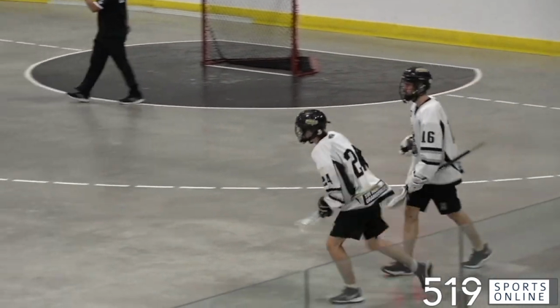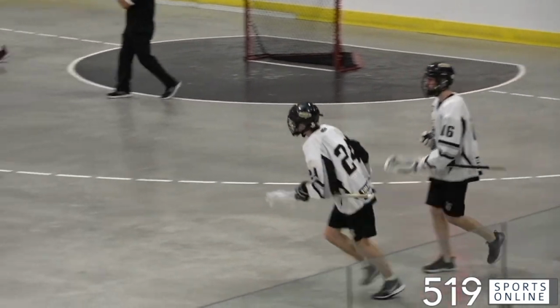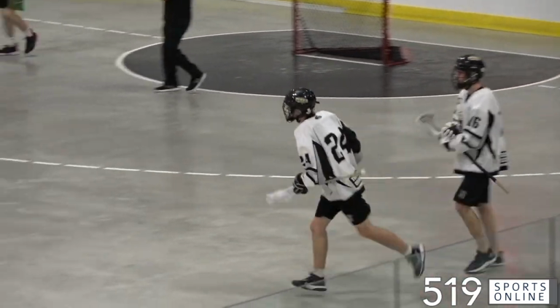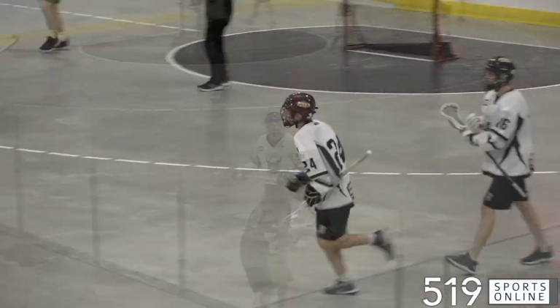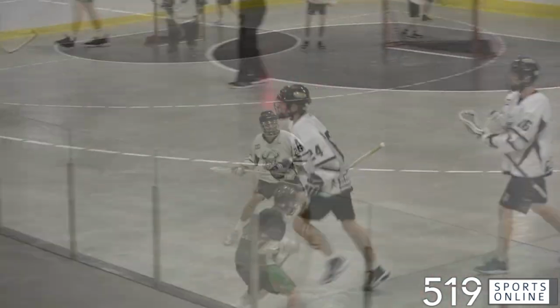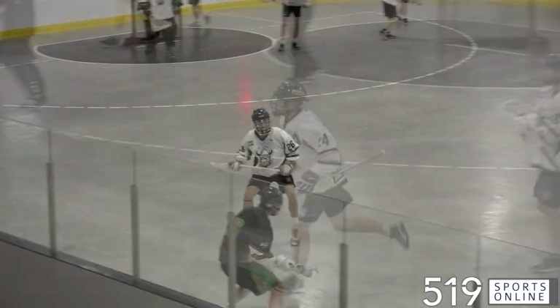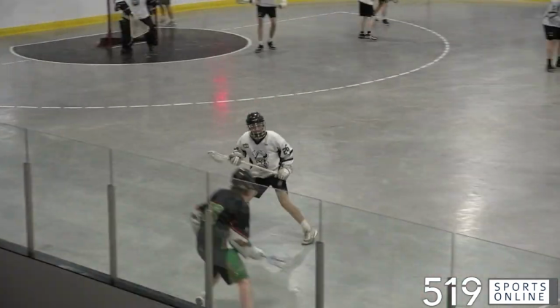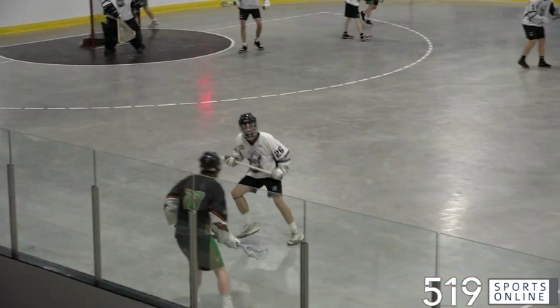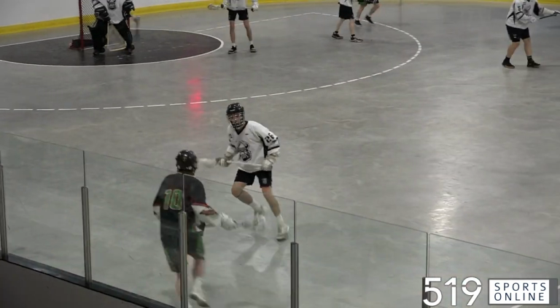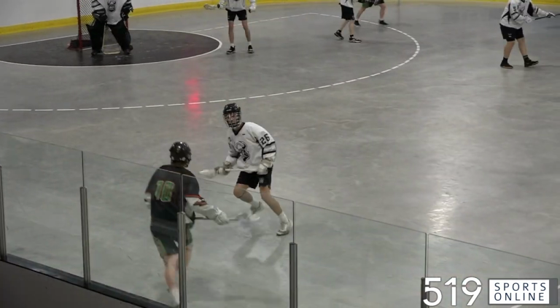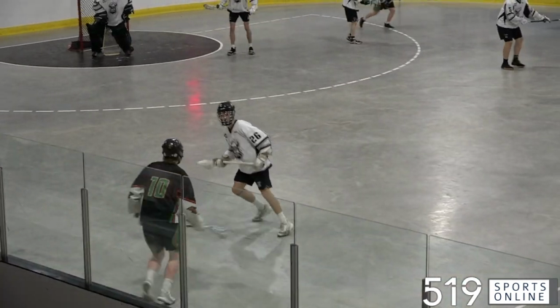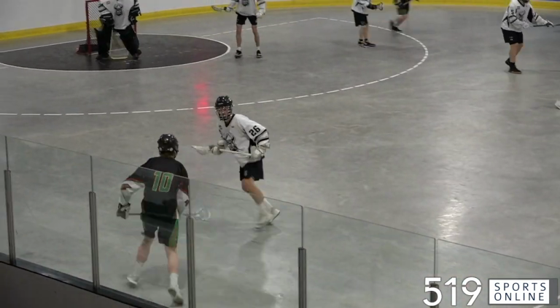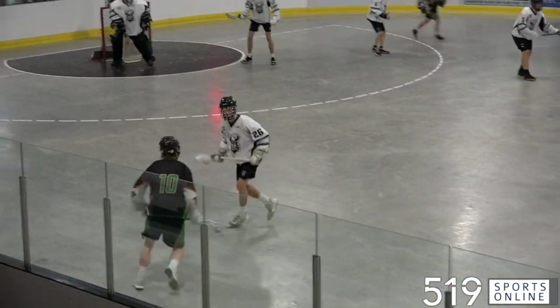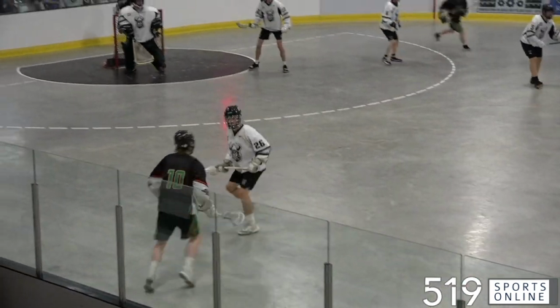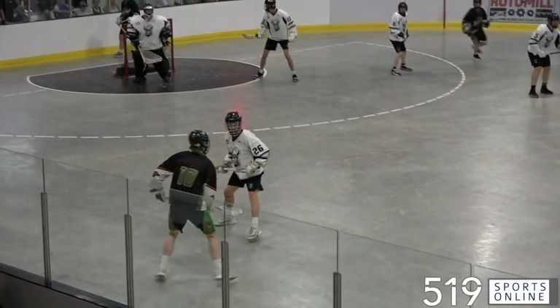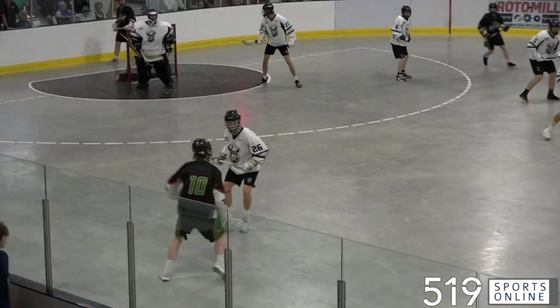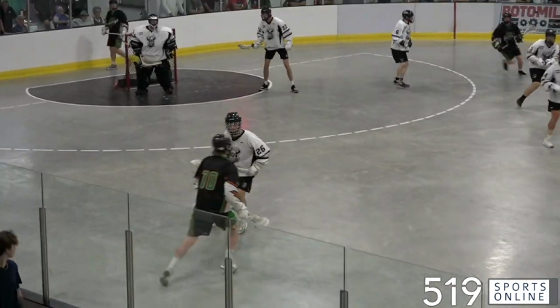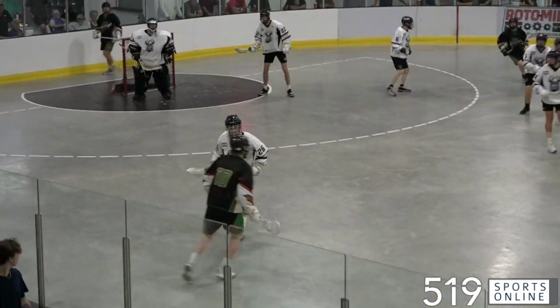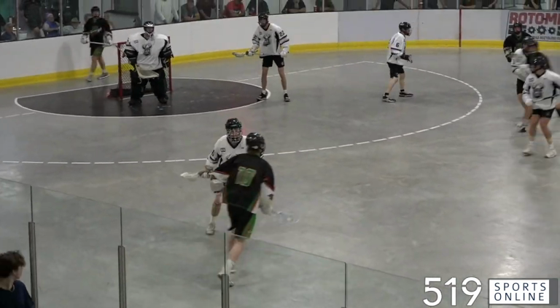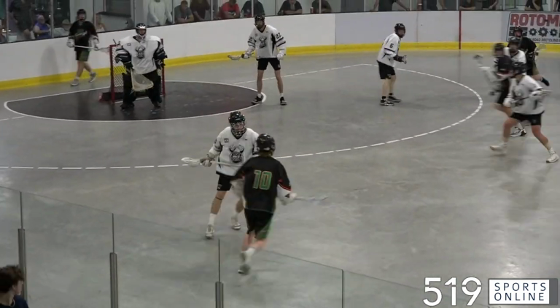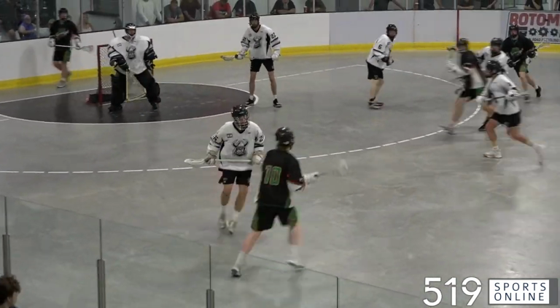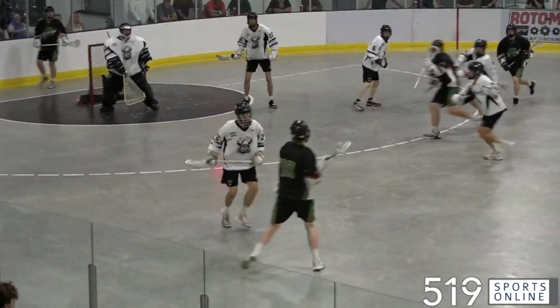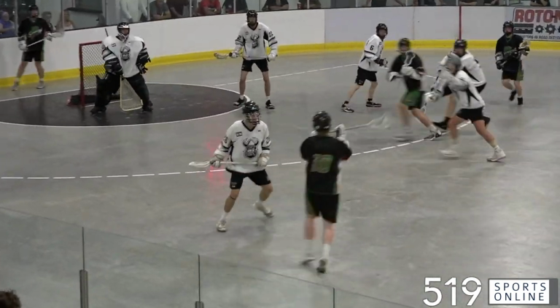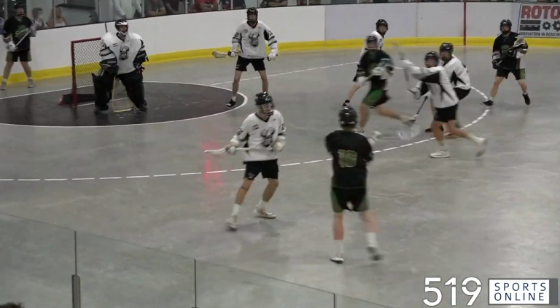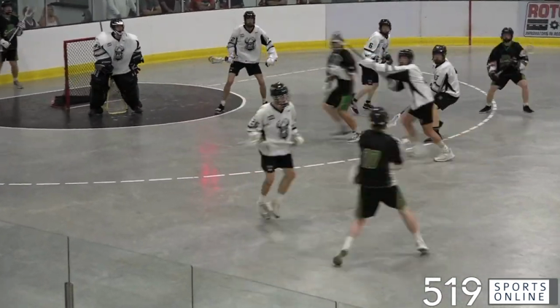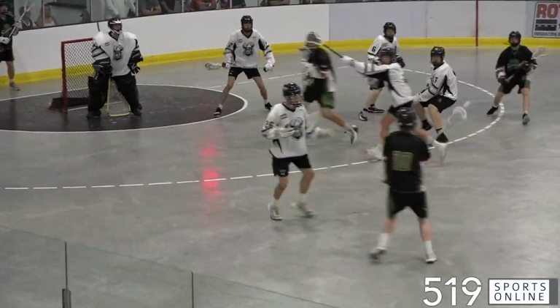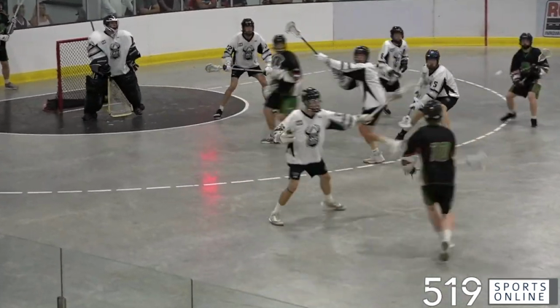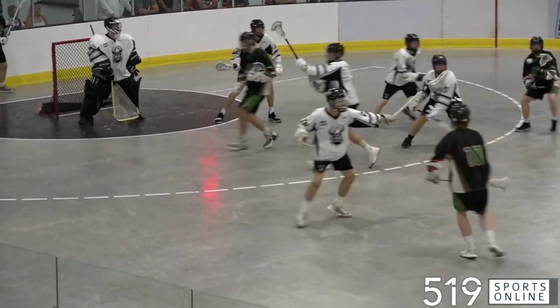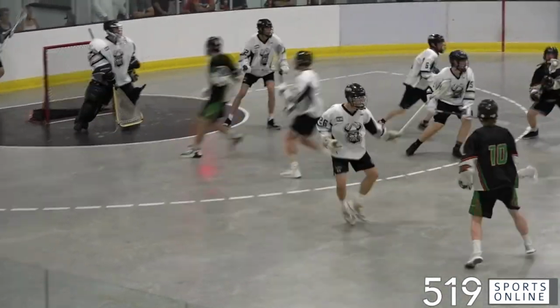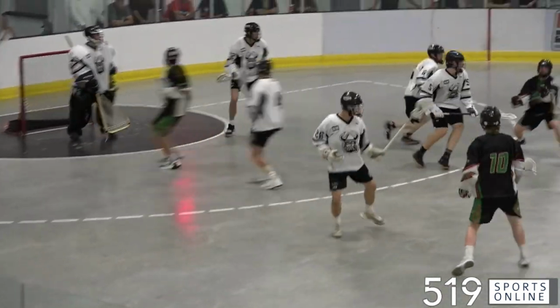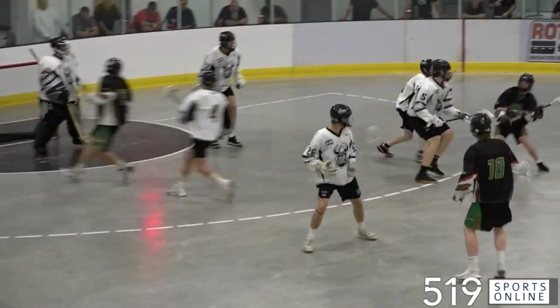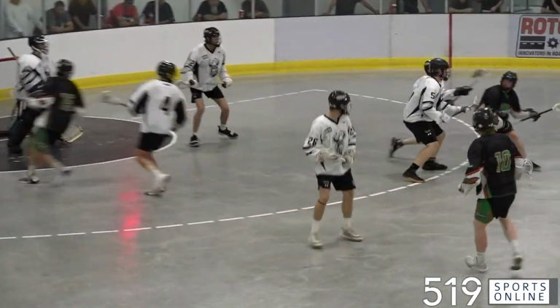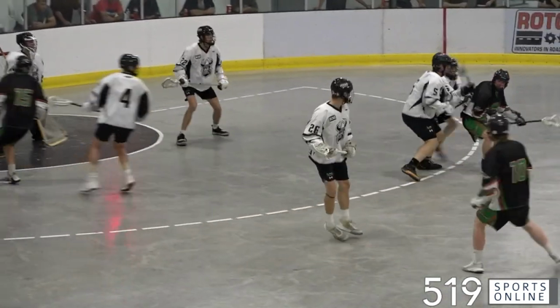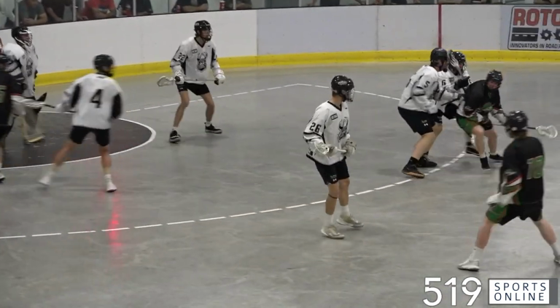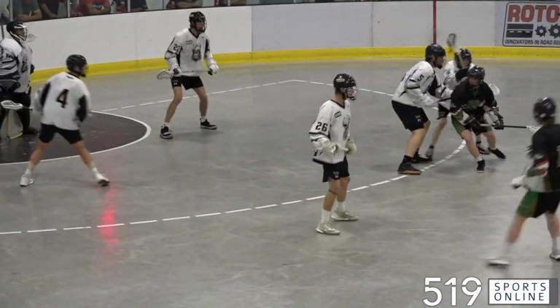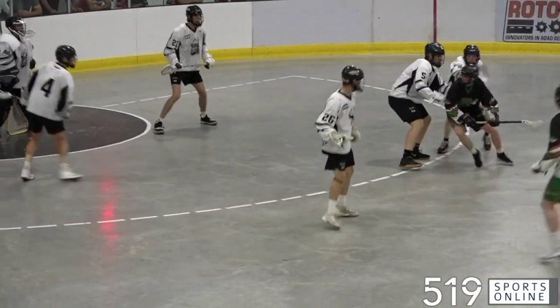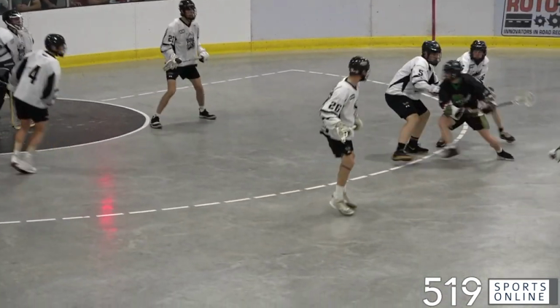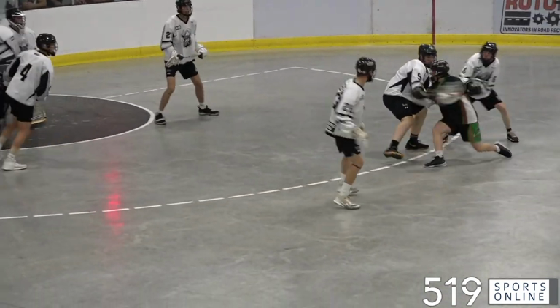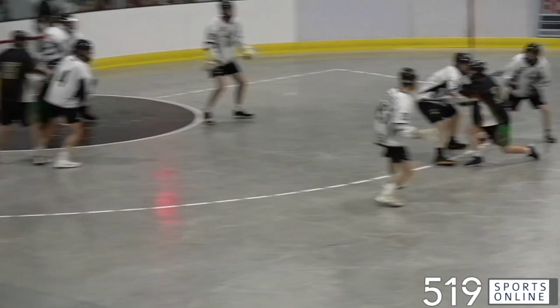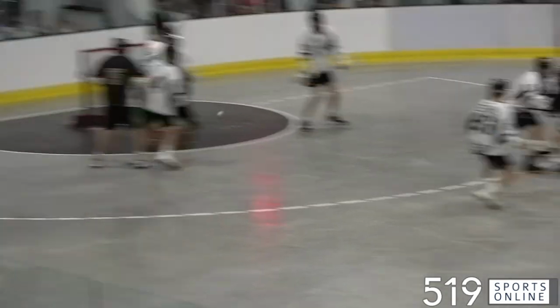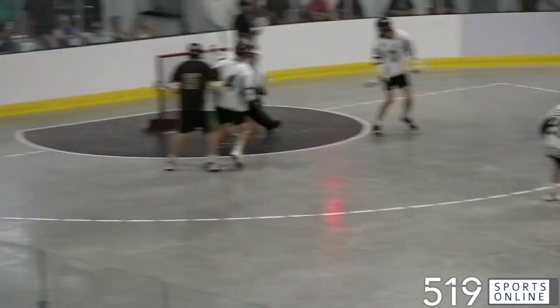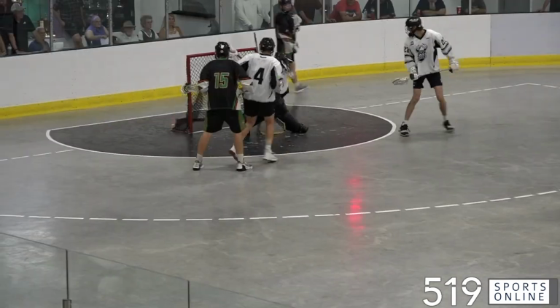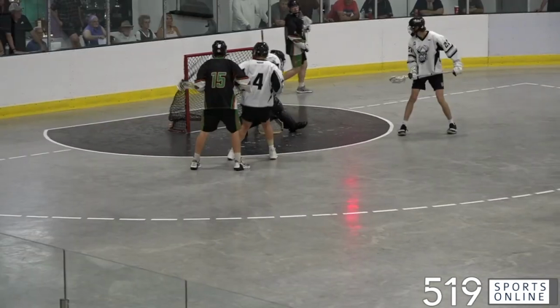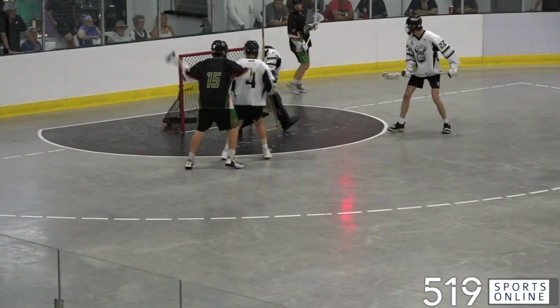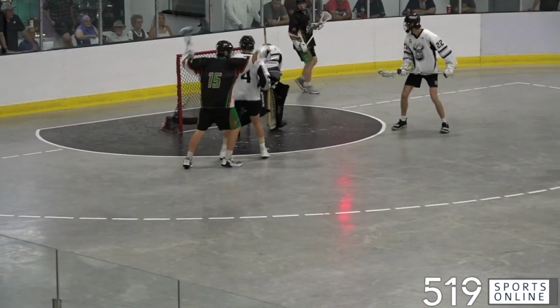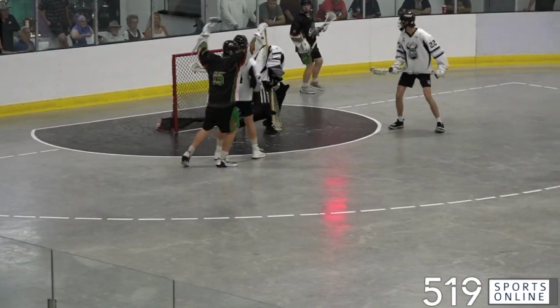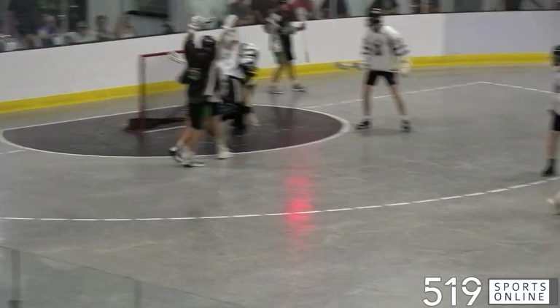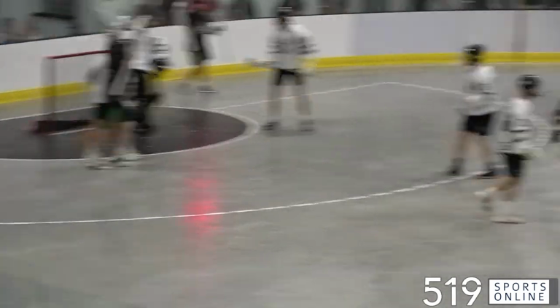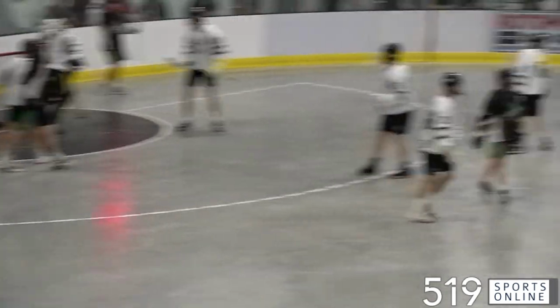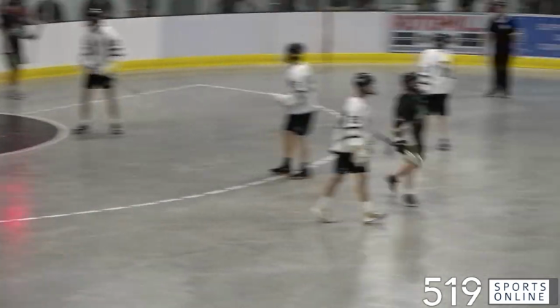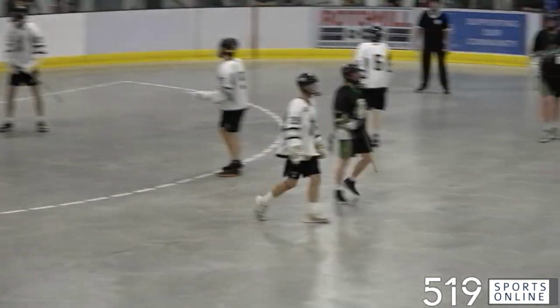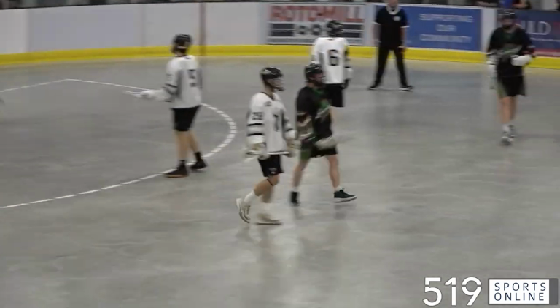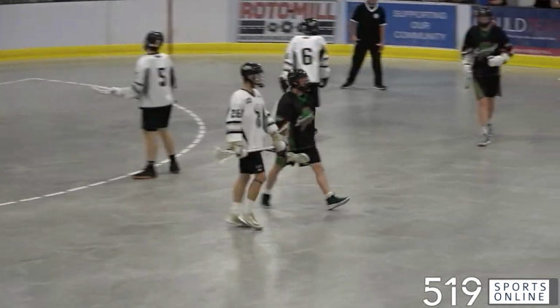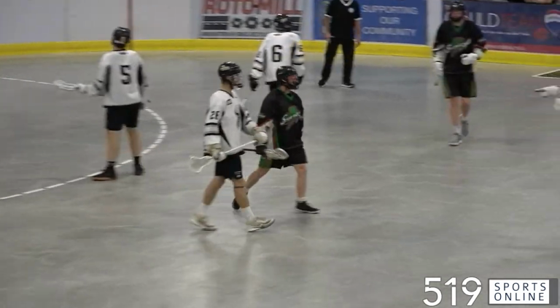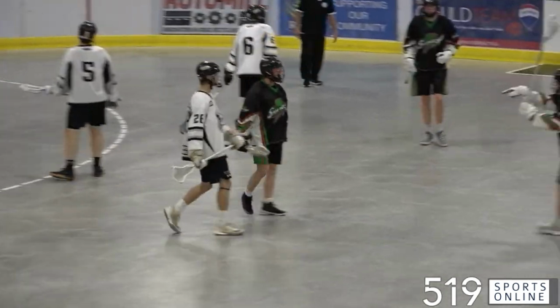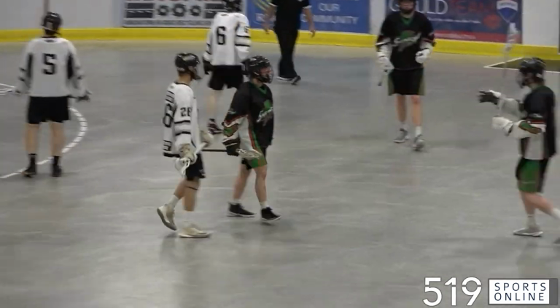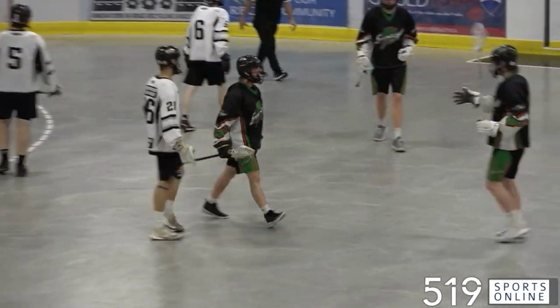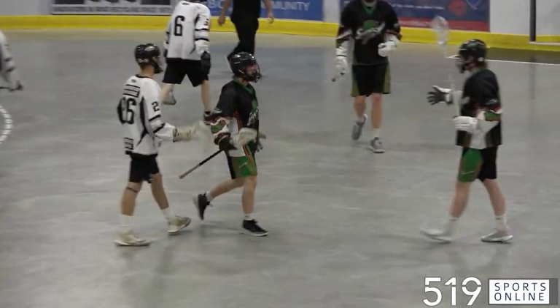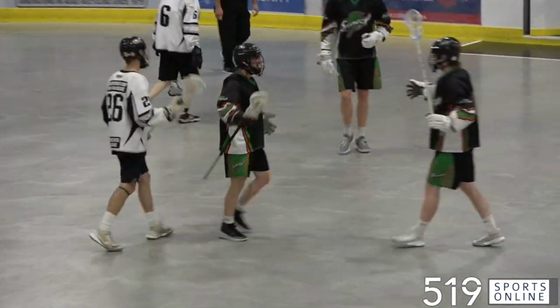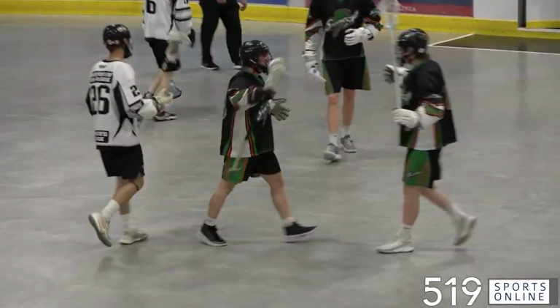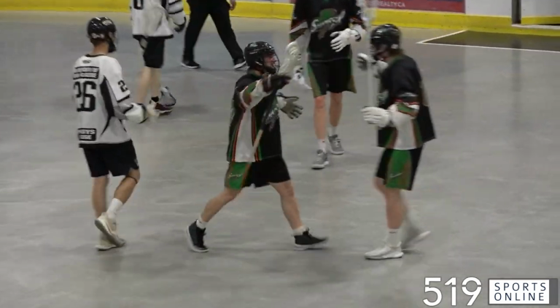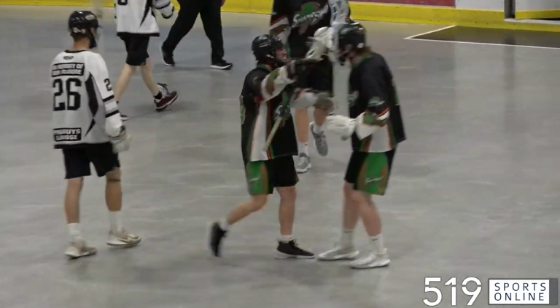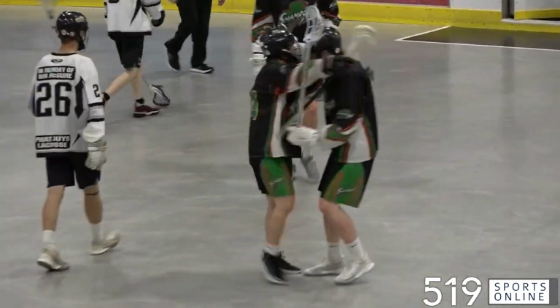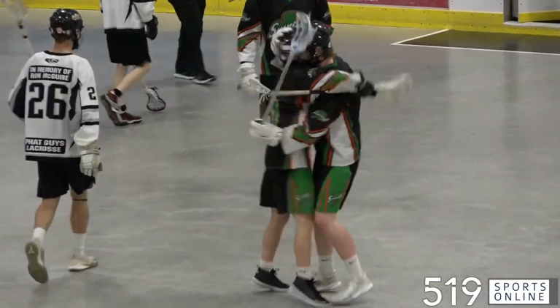The Shamrocks looking to respond. Eric Matthews taking the feed — it's a bullet from Matthews. He makes it a one-goal game.